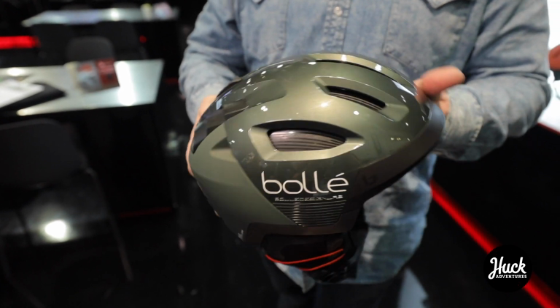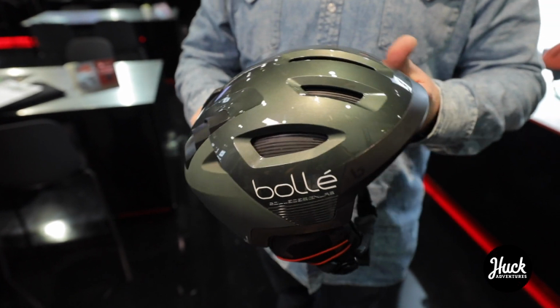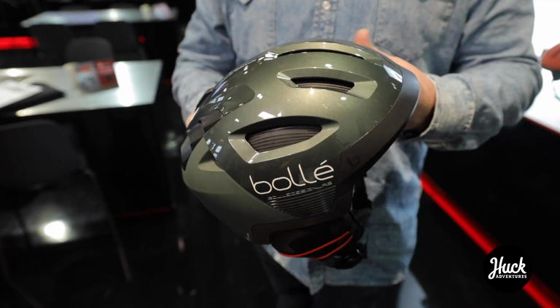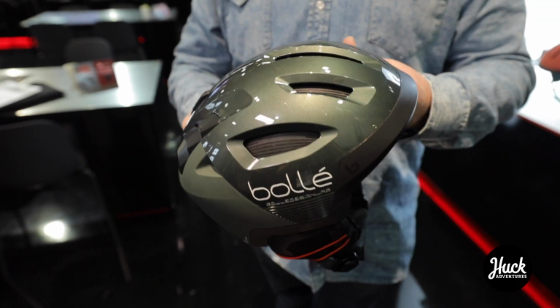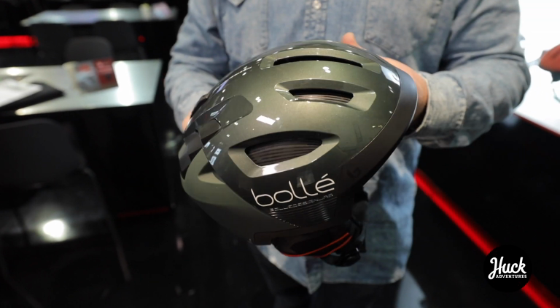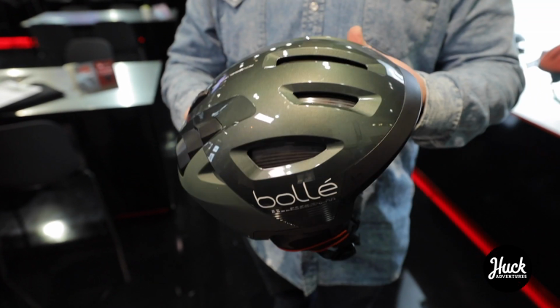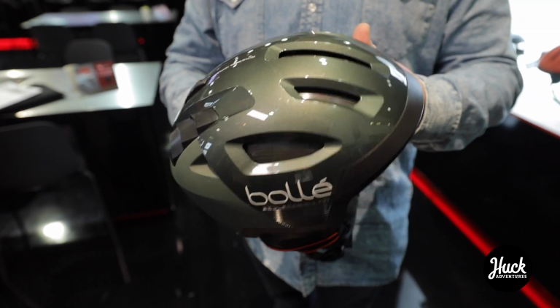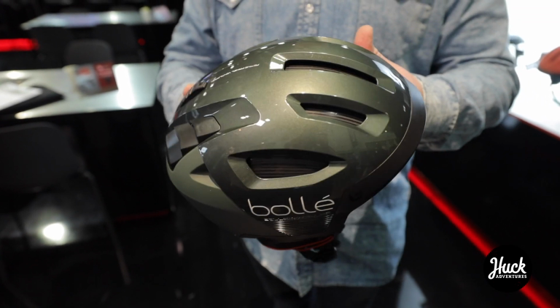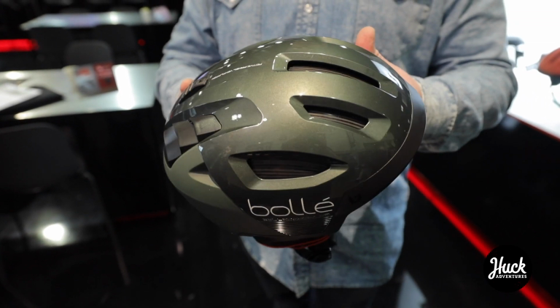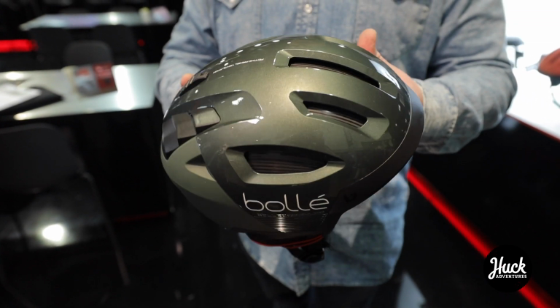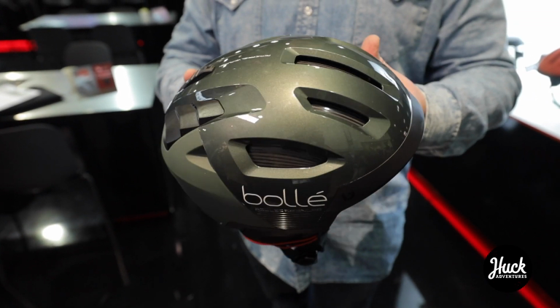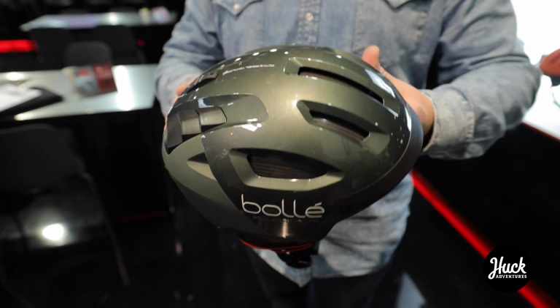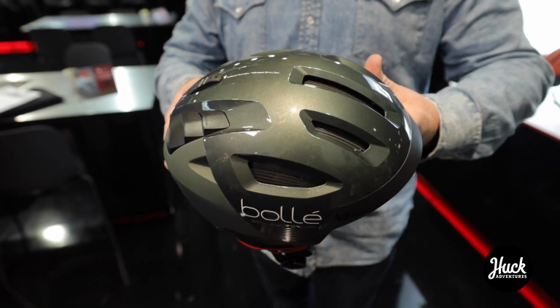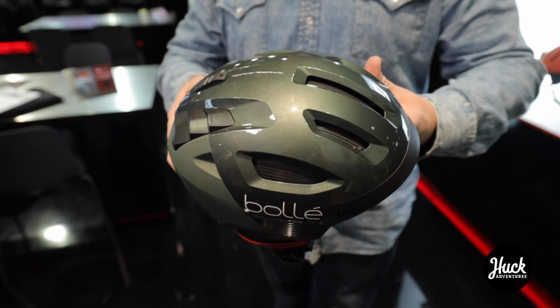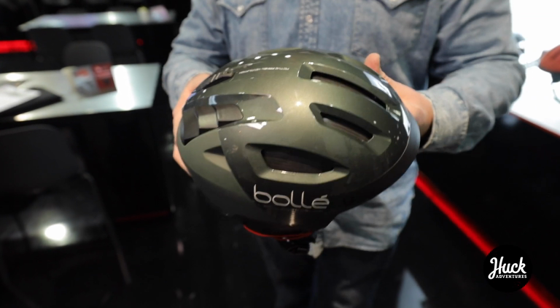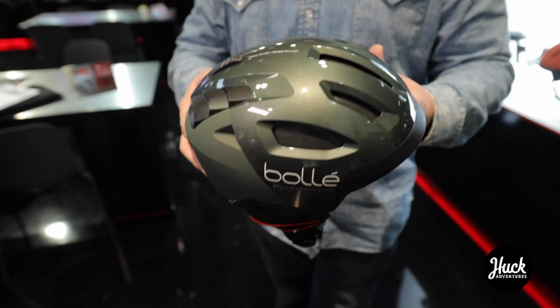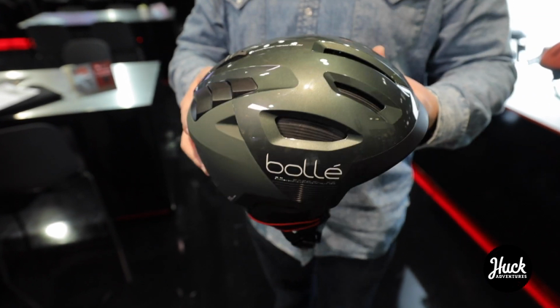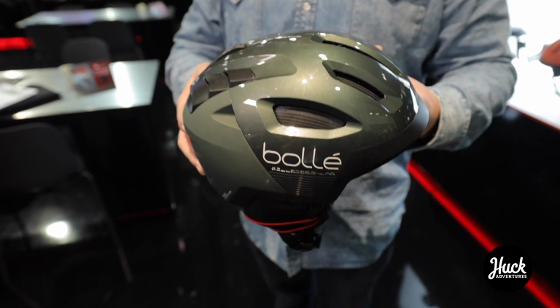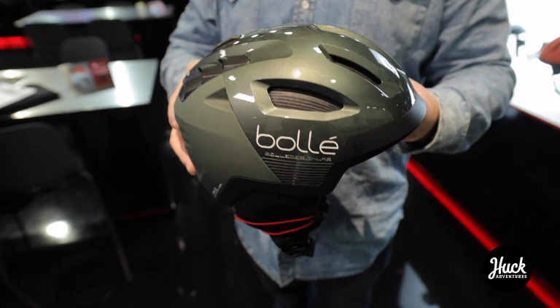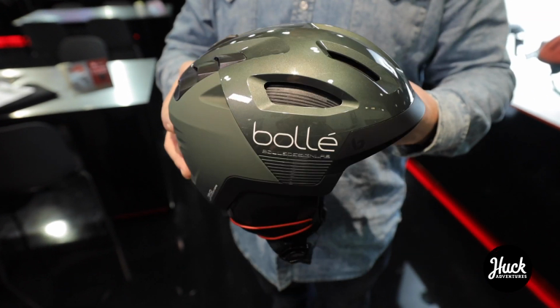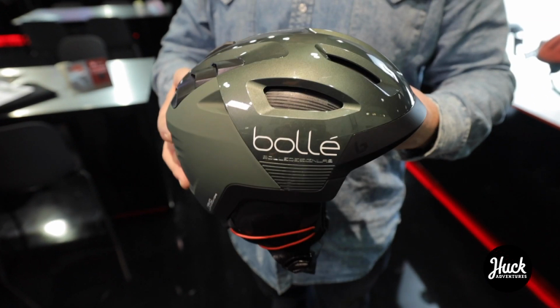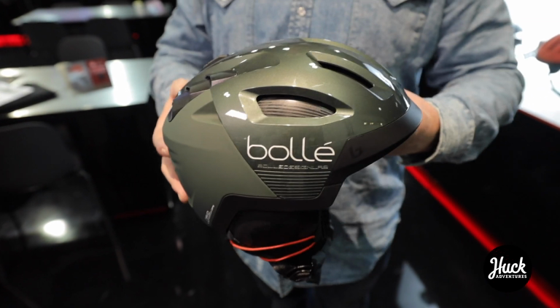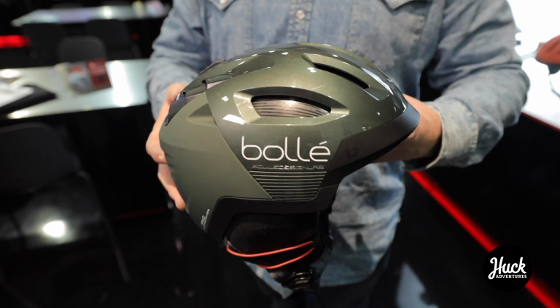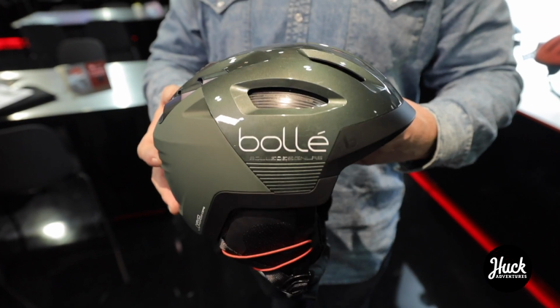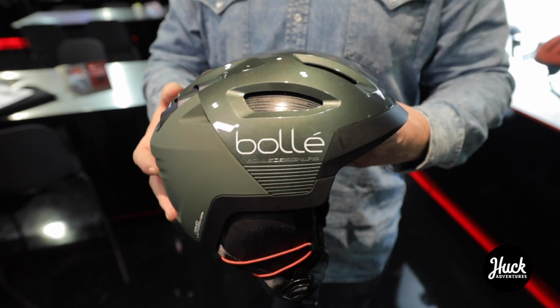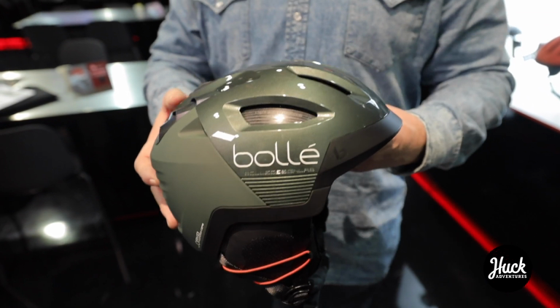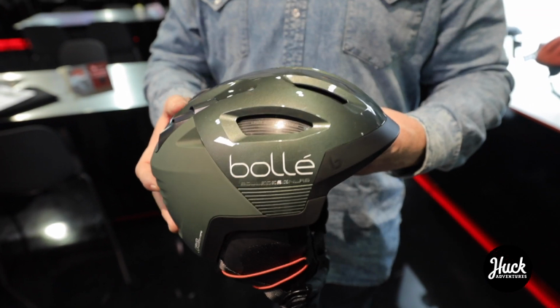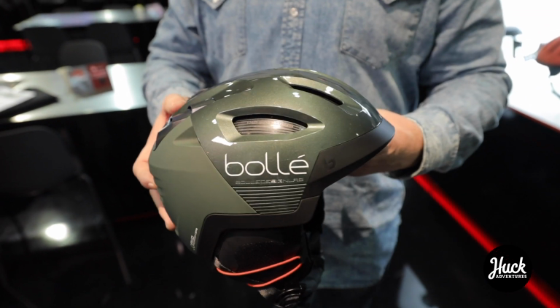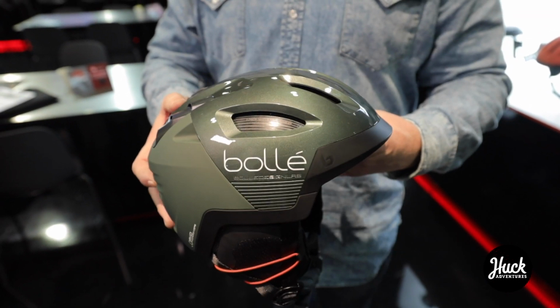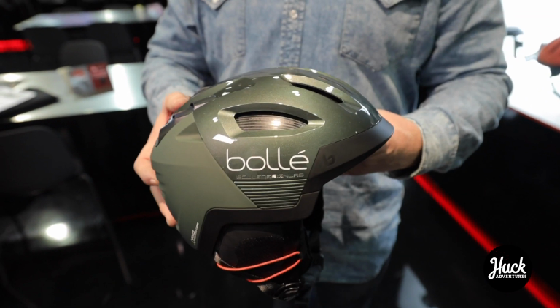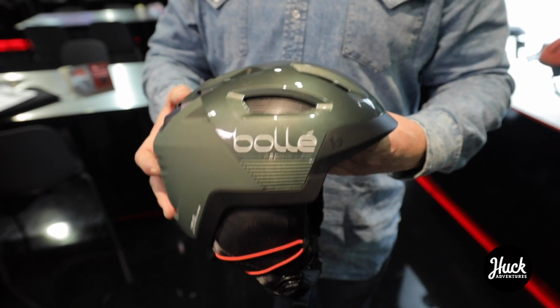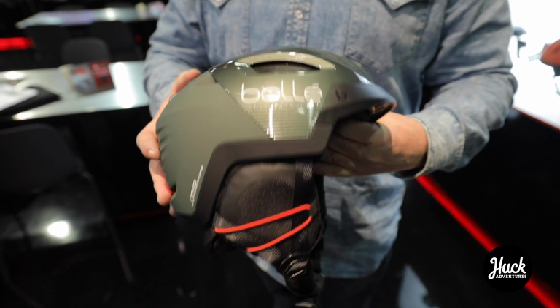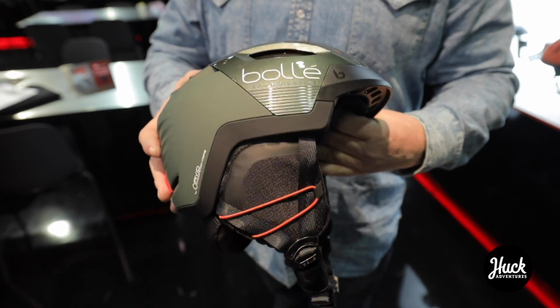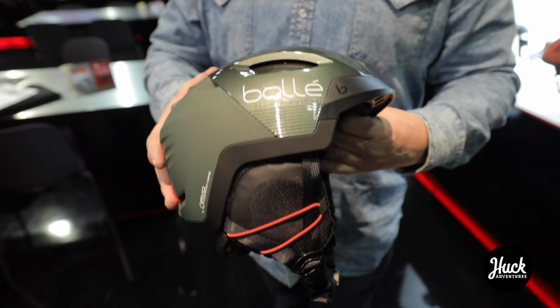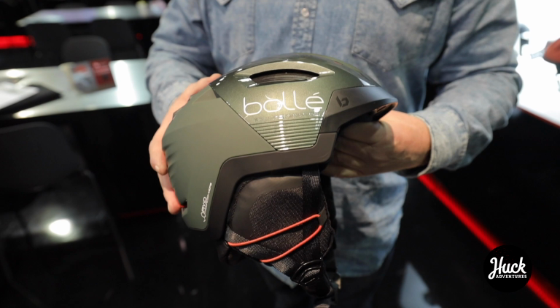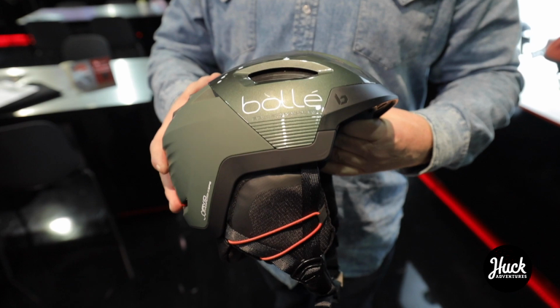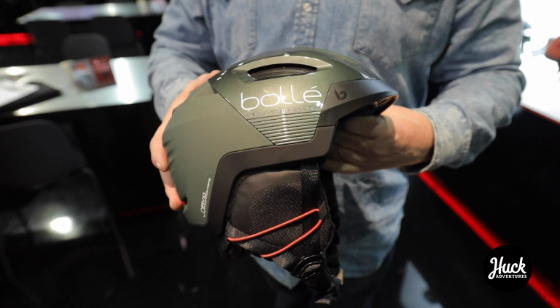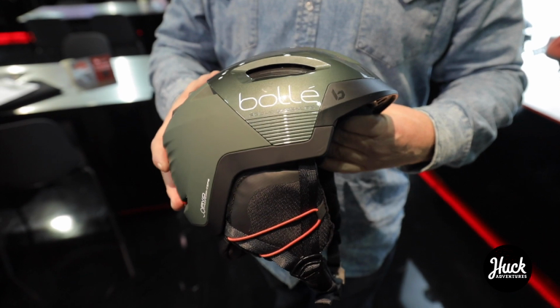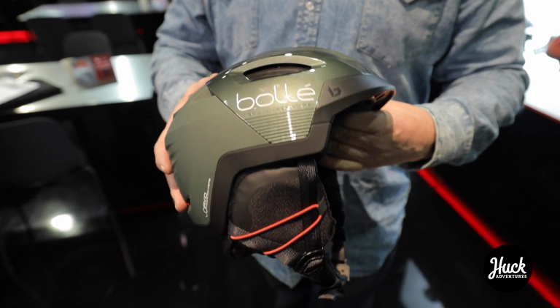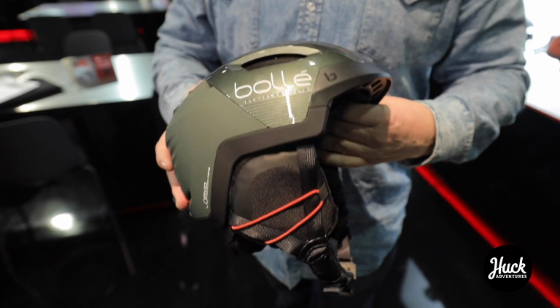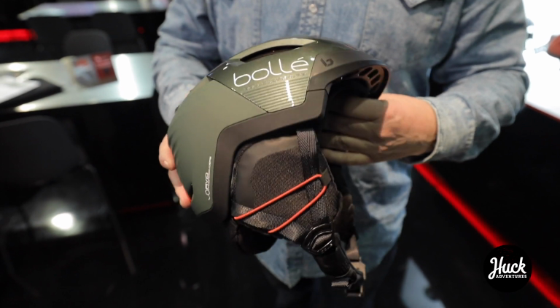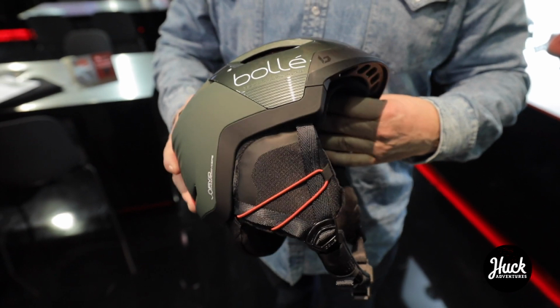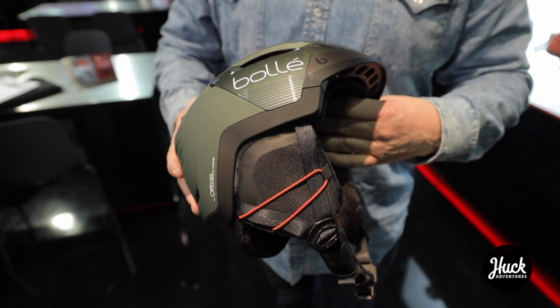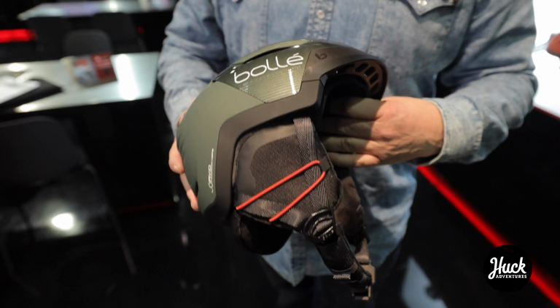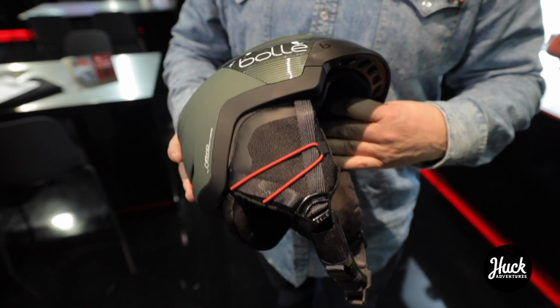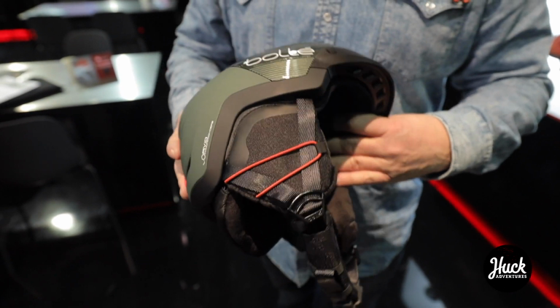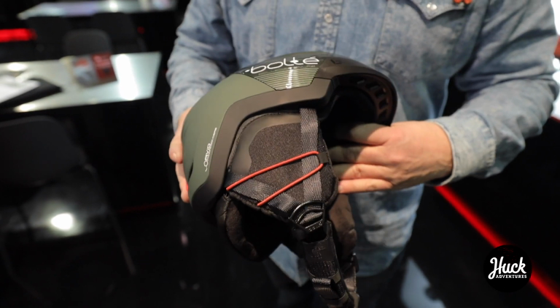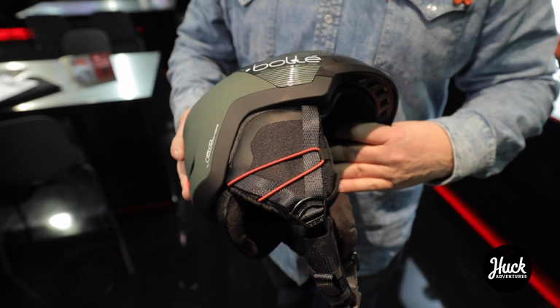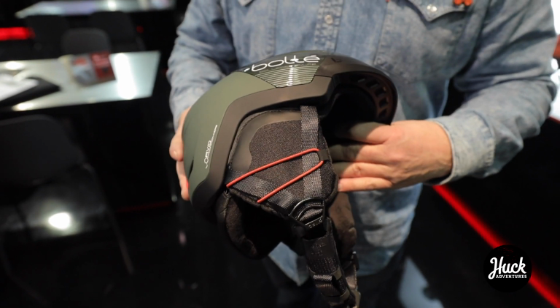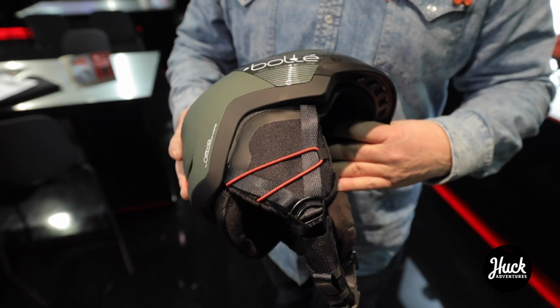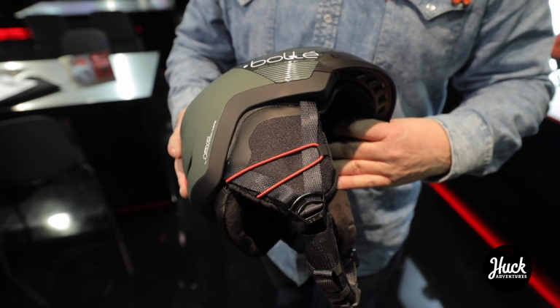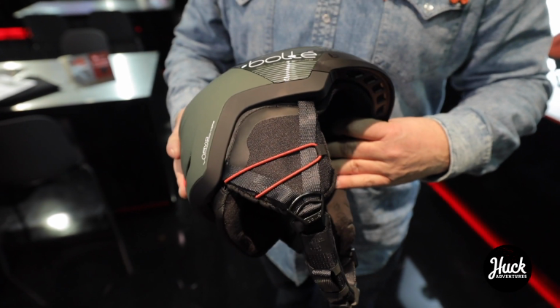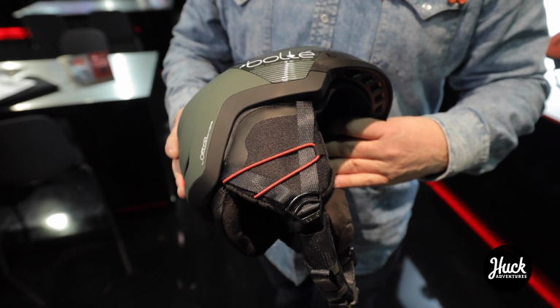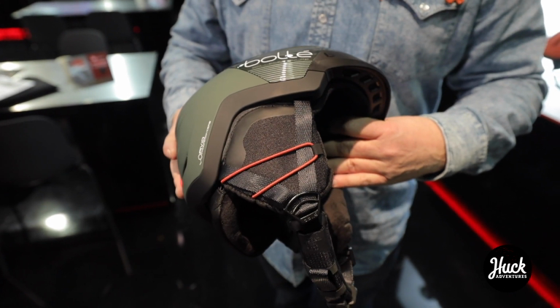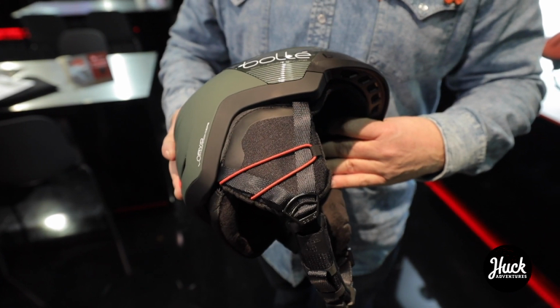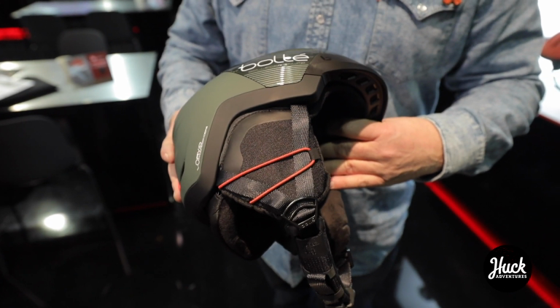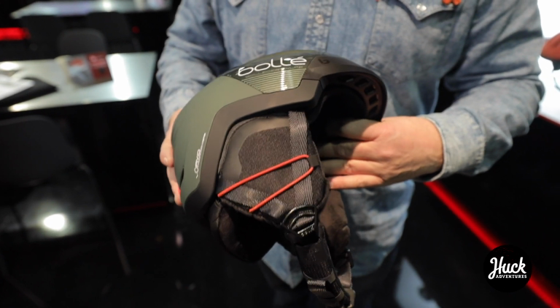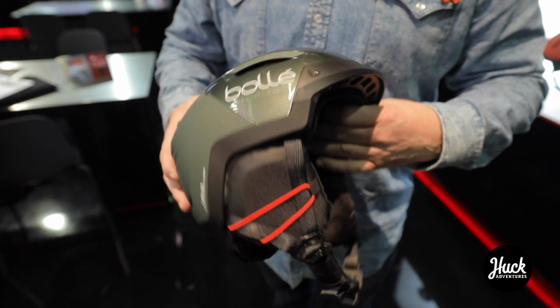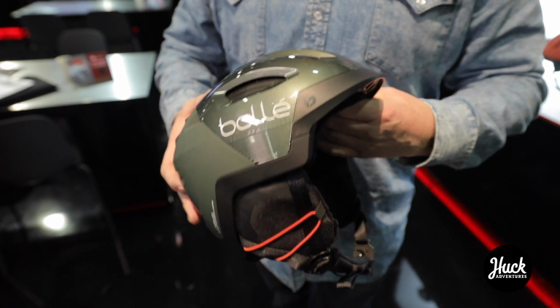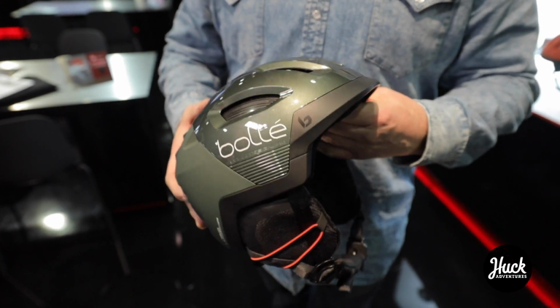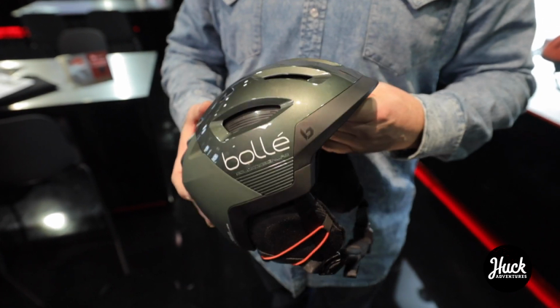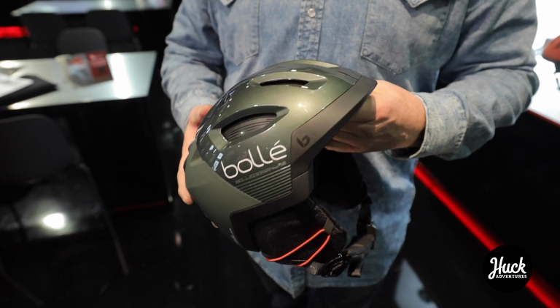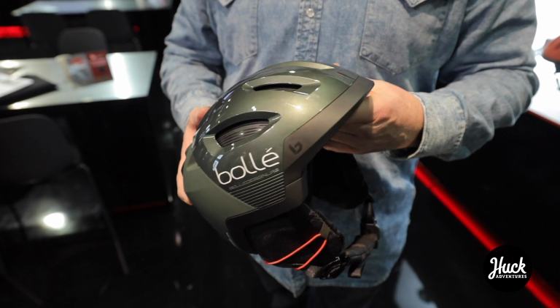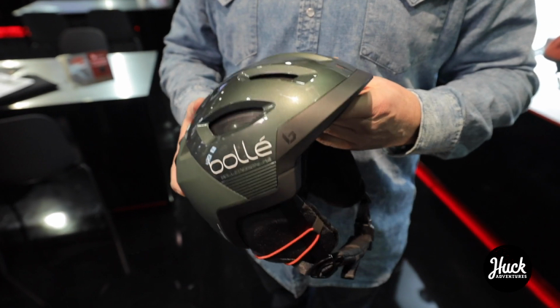We're really excited about the Bolle Rift and it's going to be a game changer.